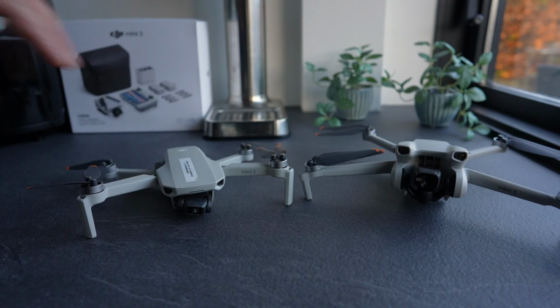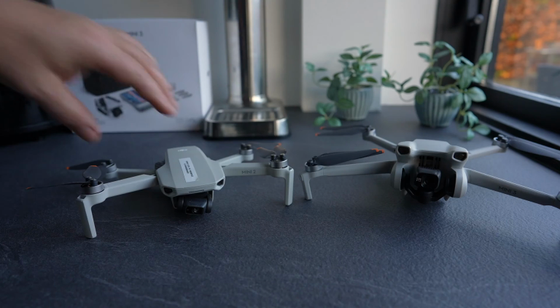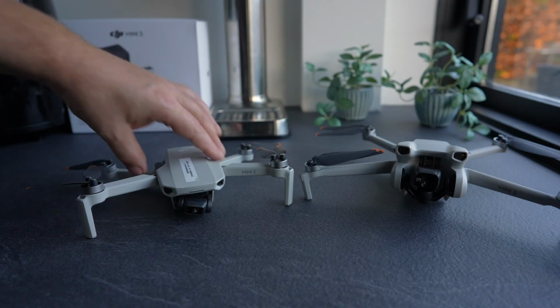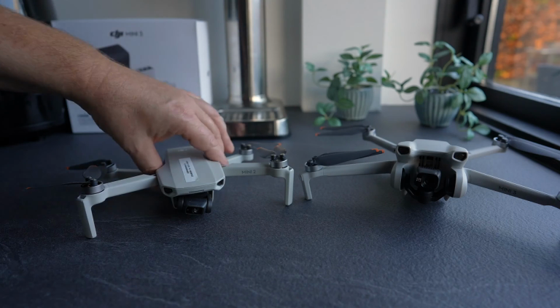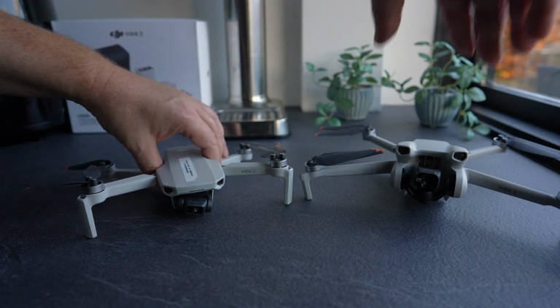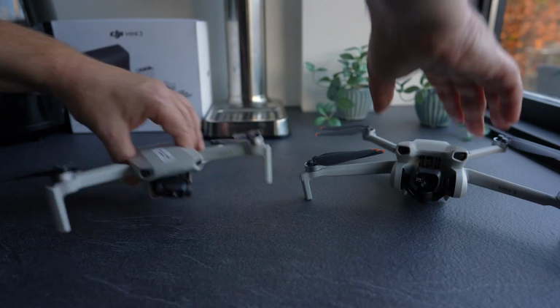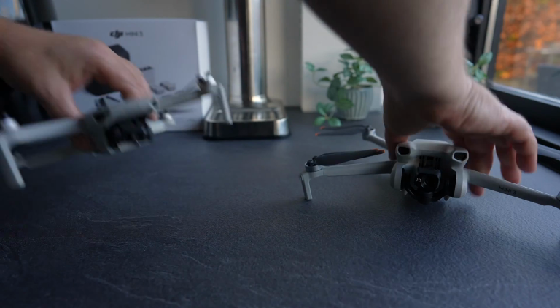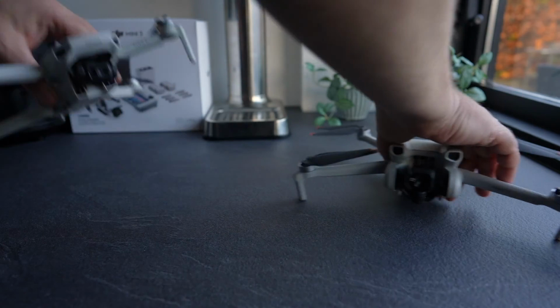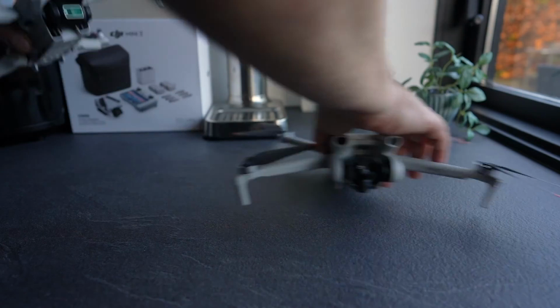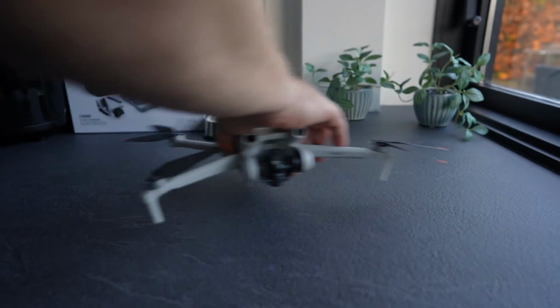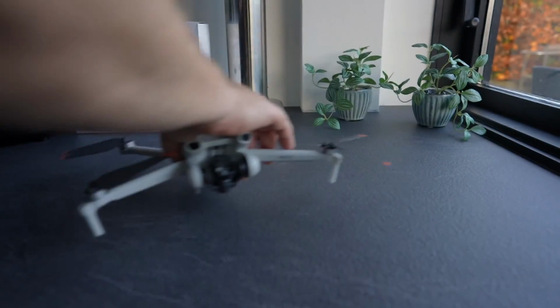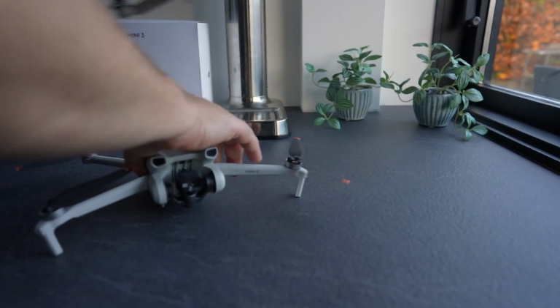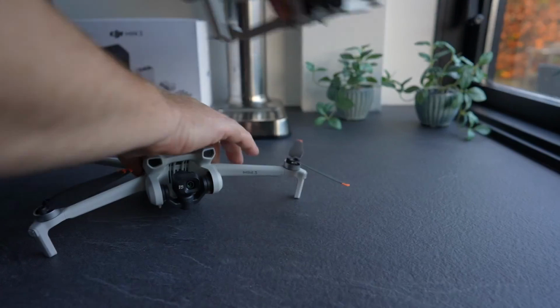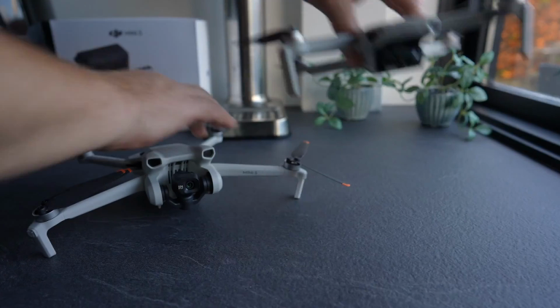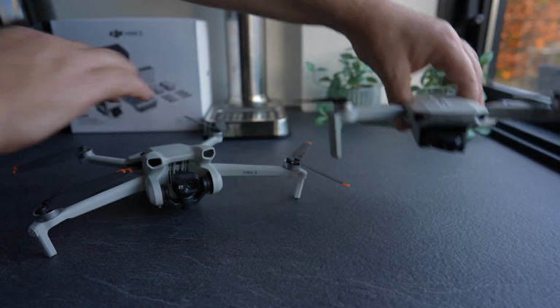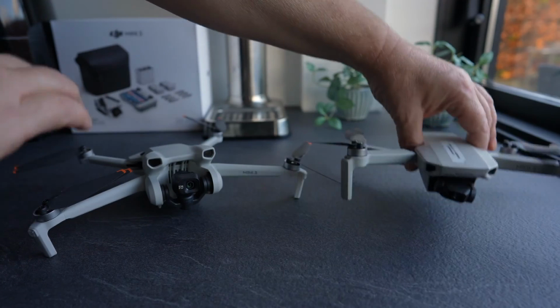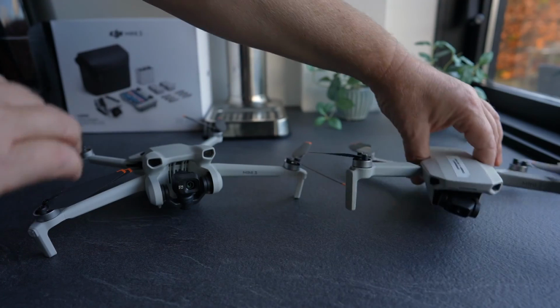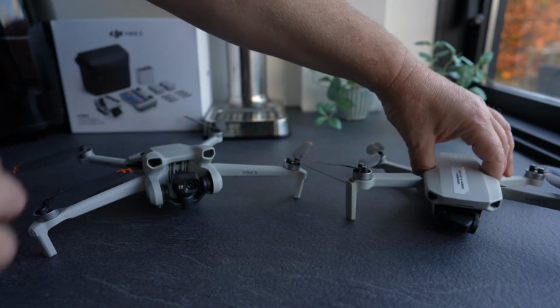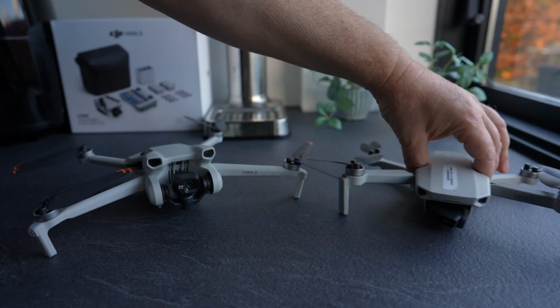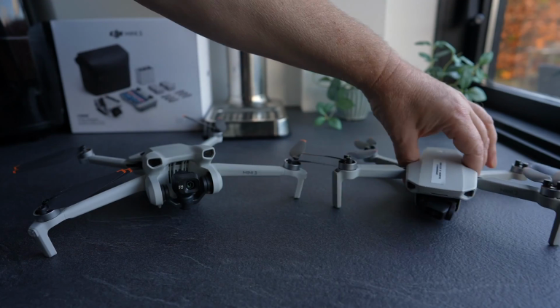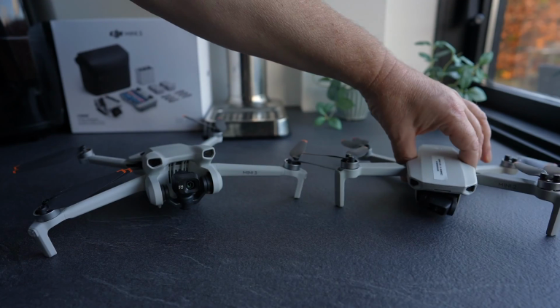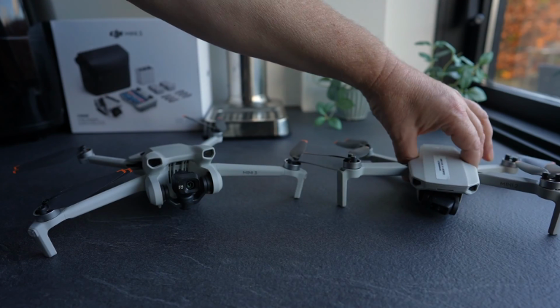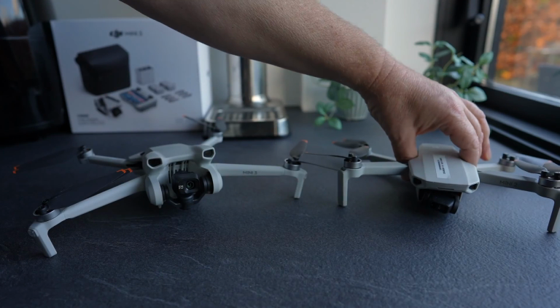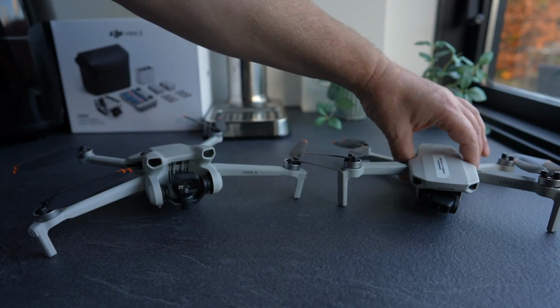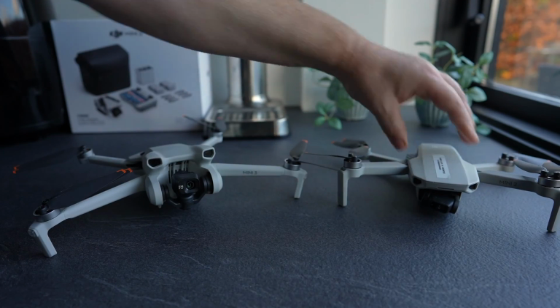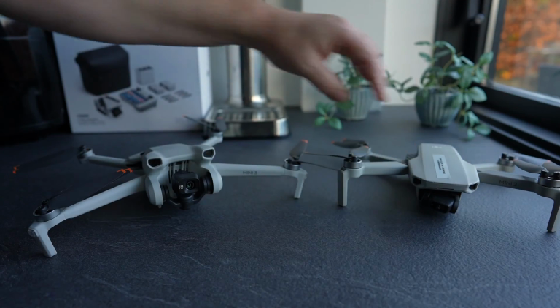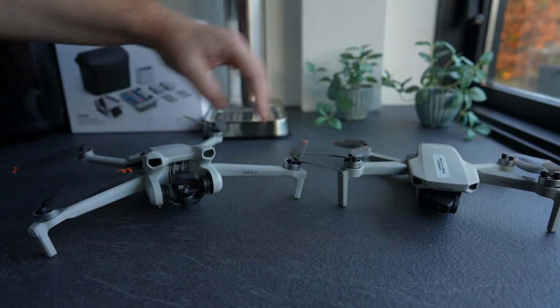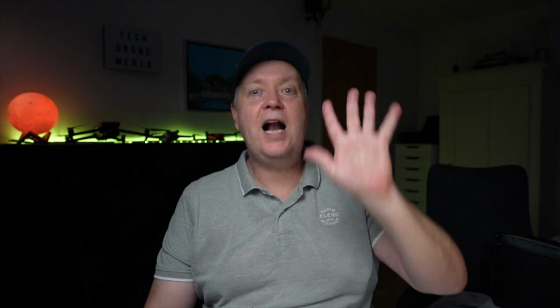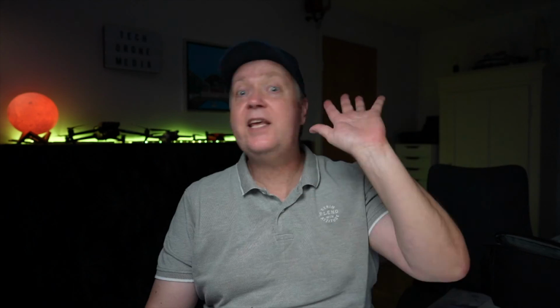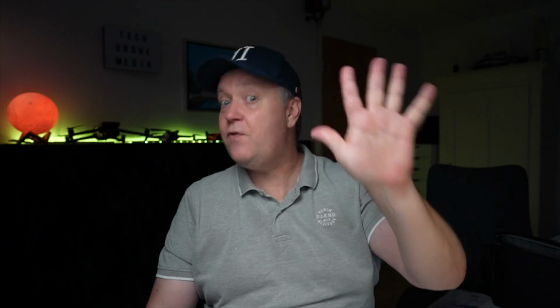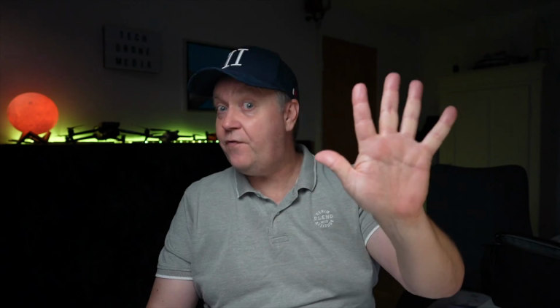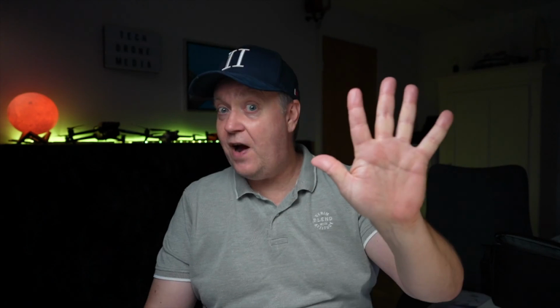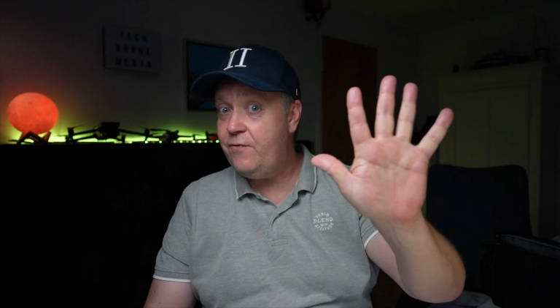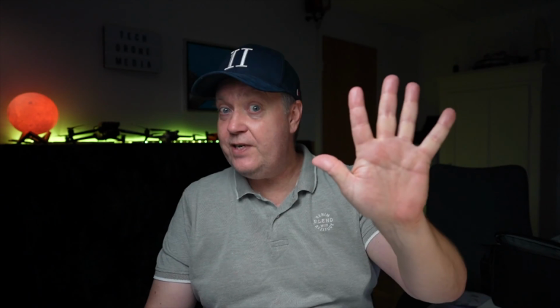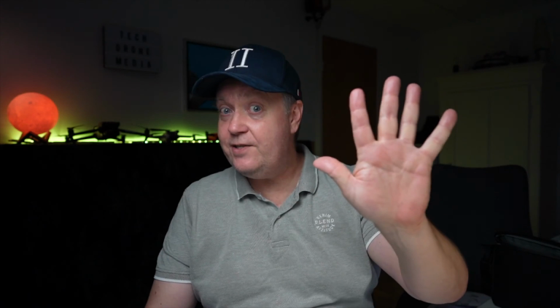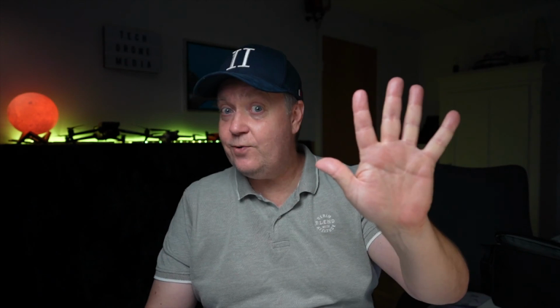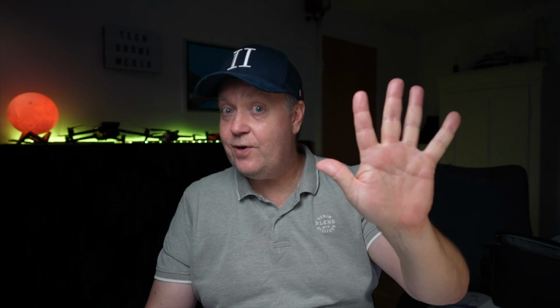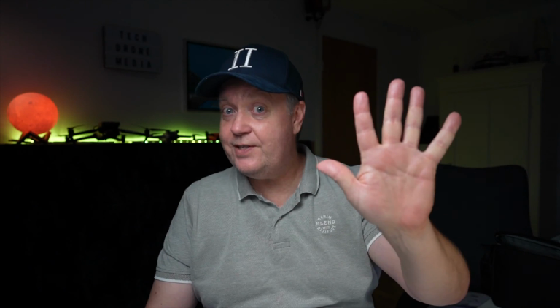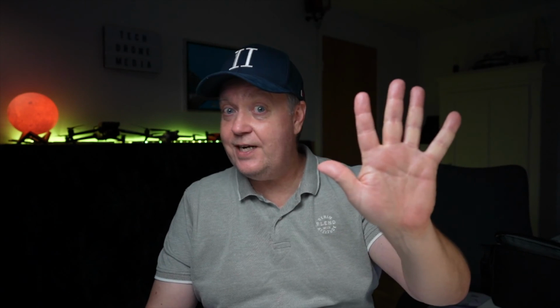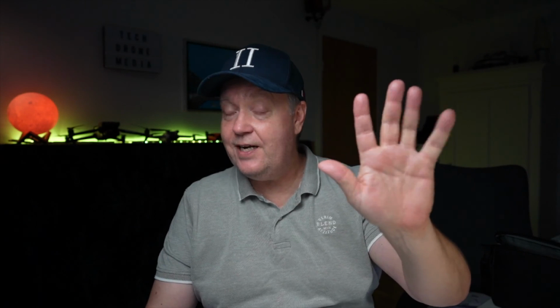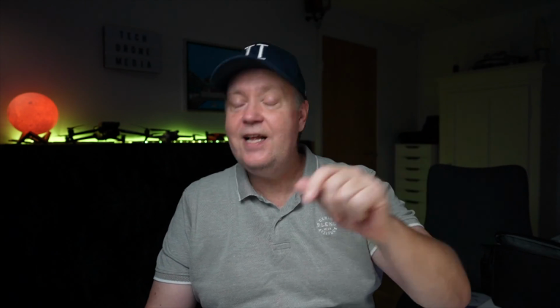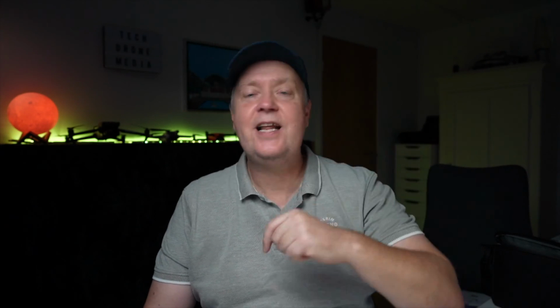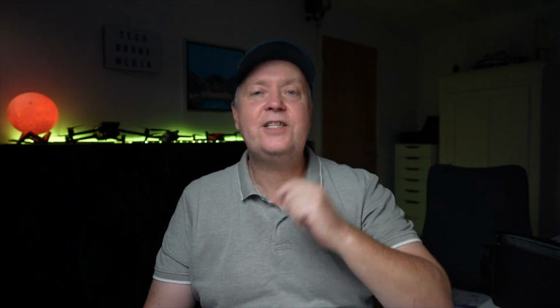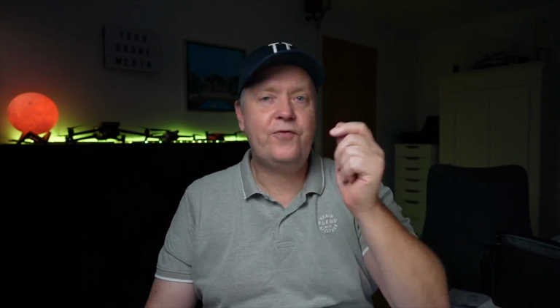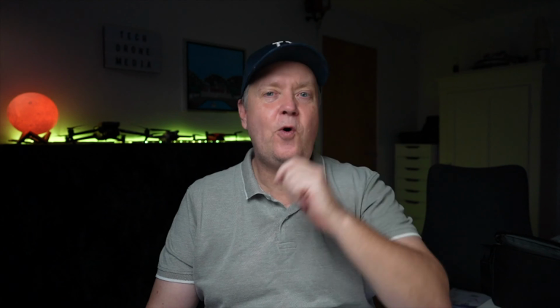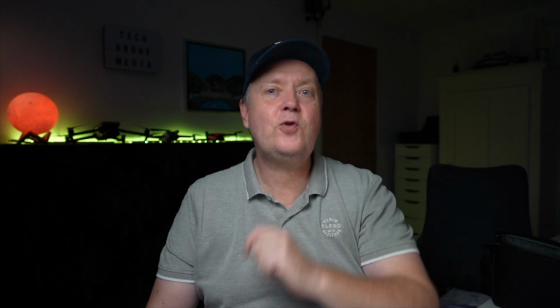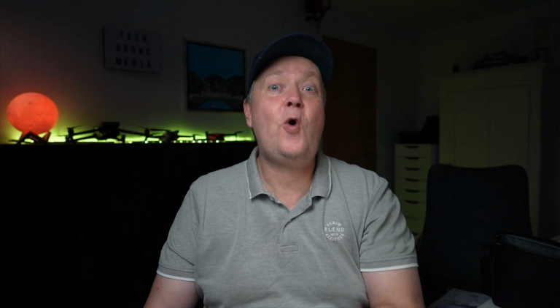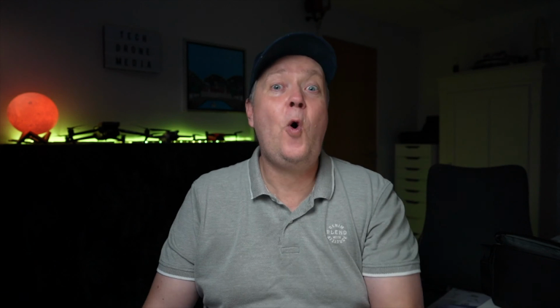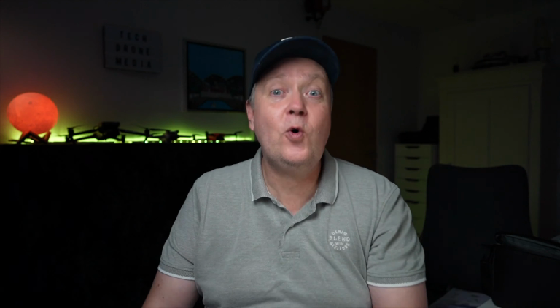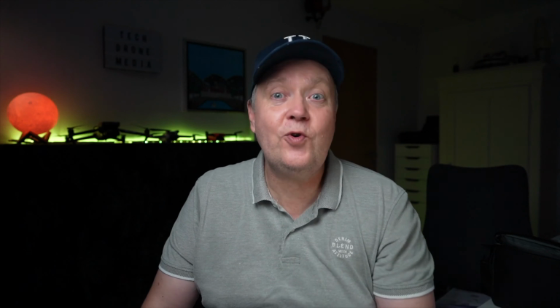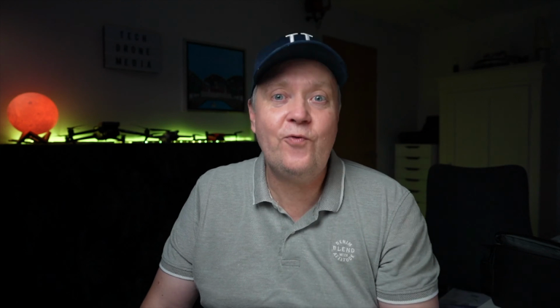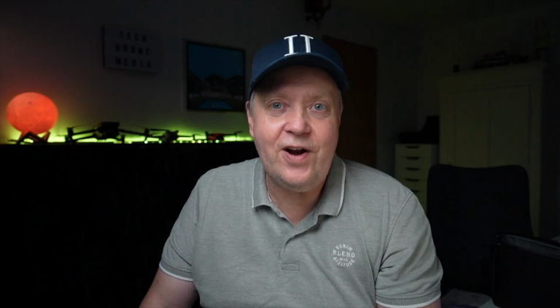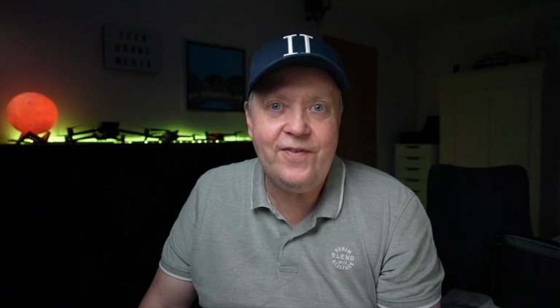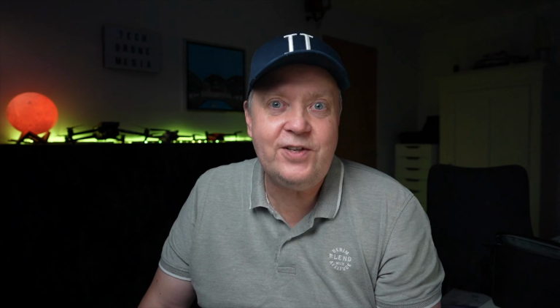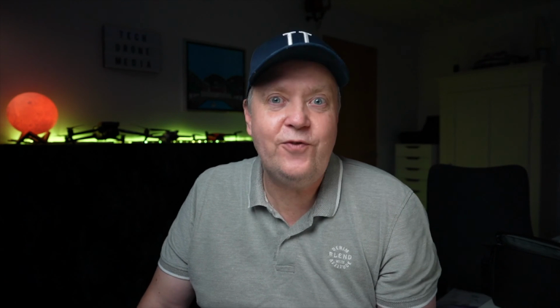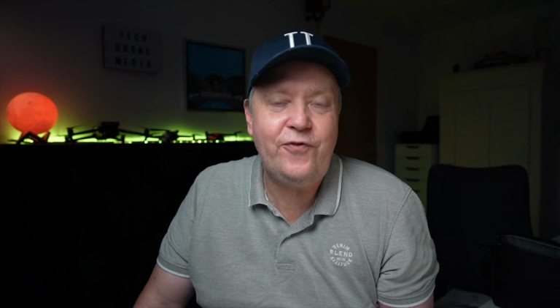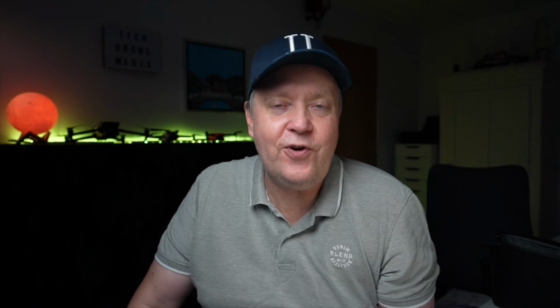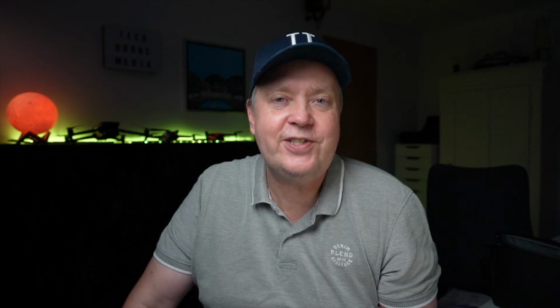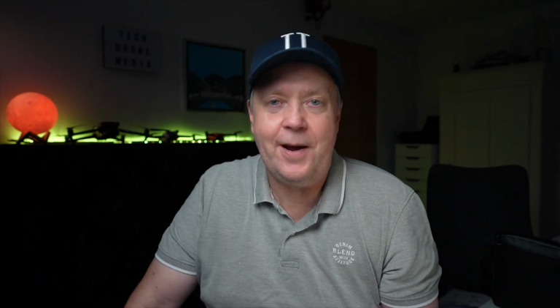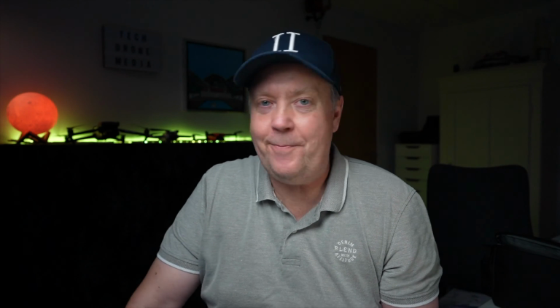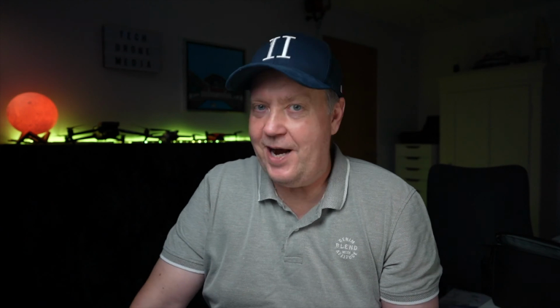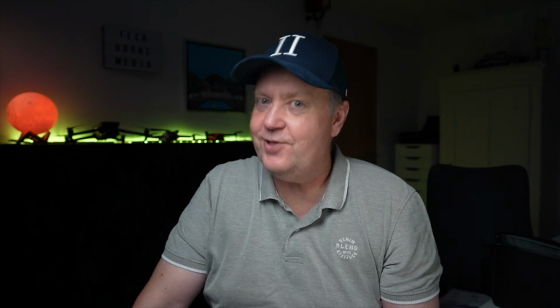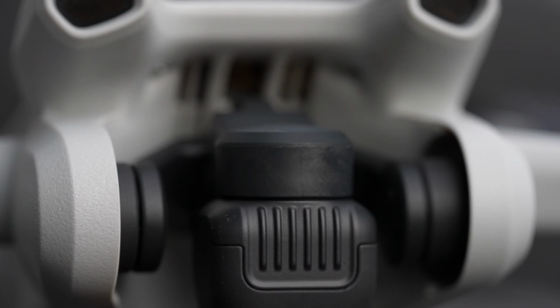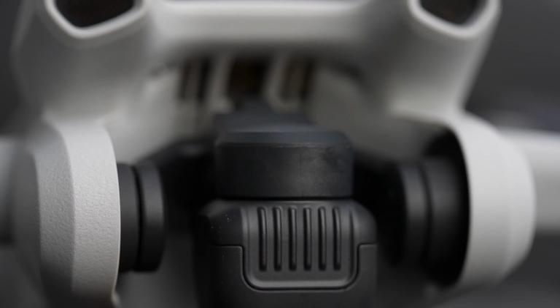Should you upgrade if you already own a Mini 2? Here are five reasons to consider — and these are of course also relevant to first-time buyers too.